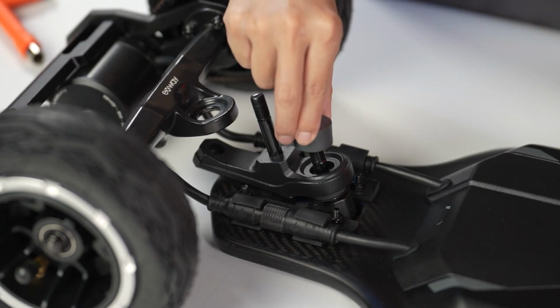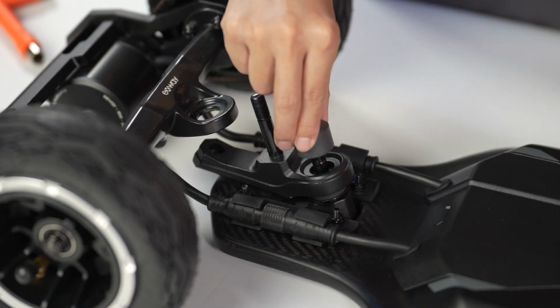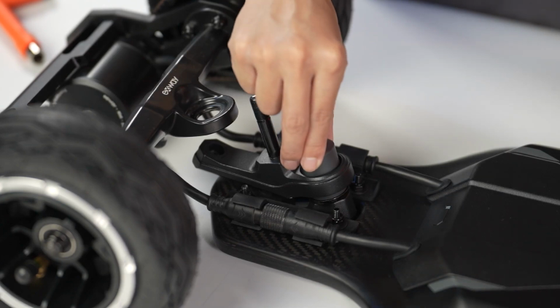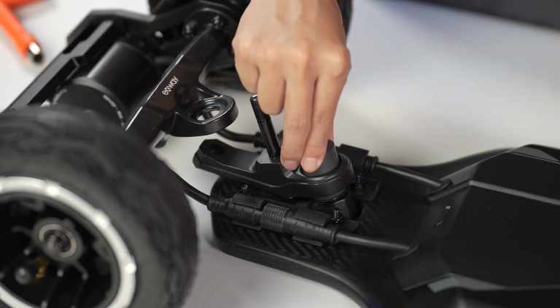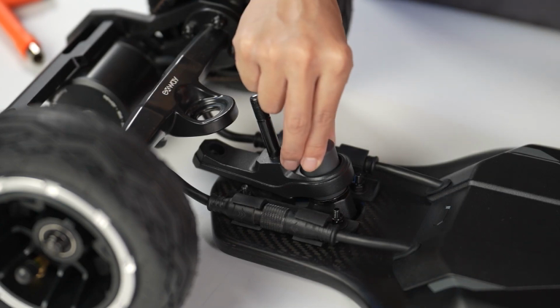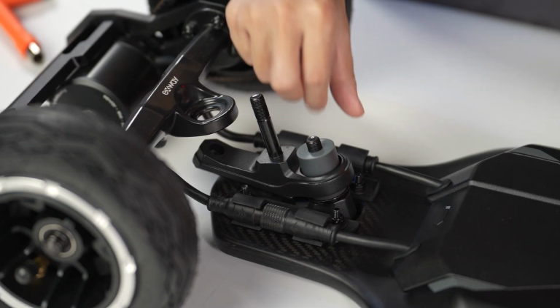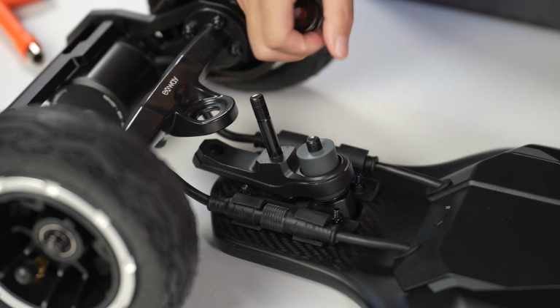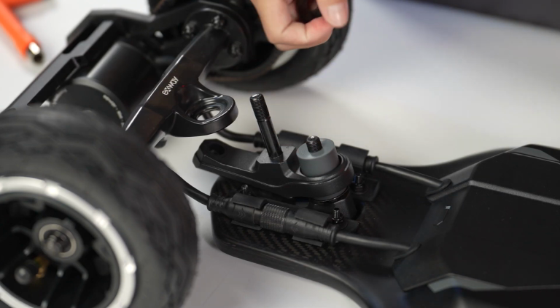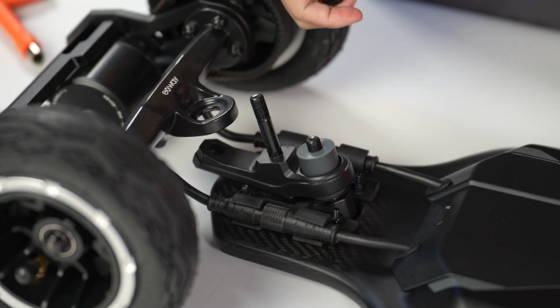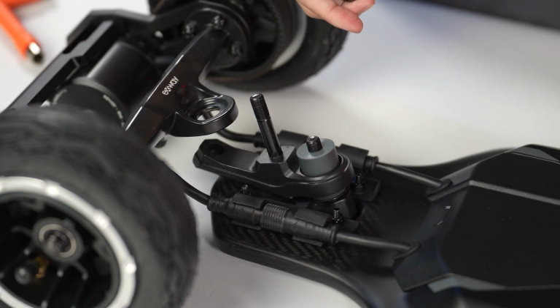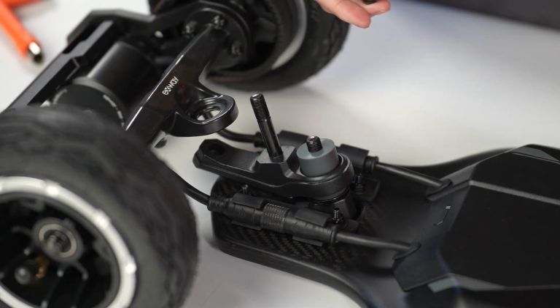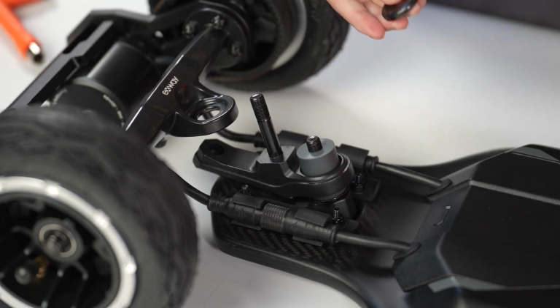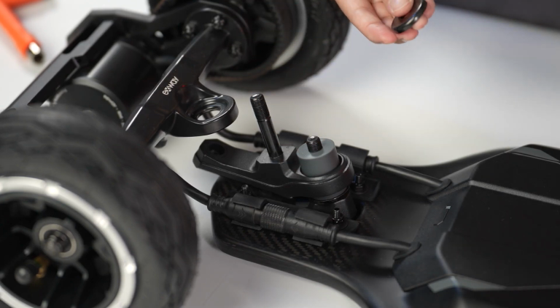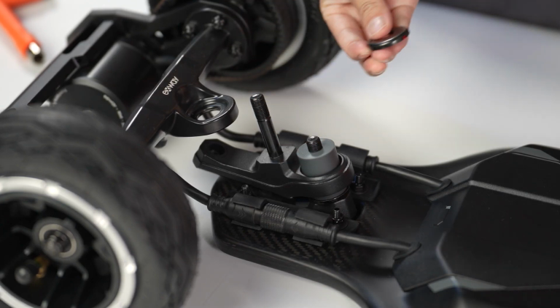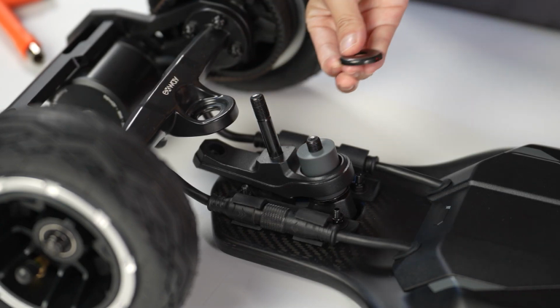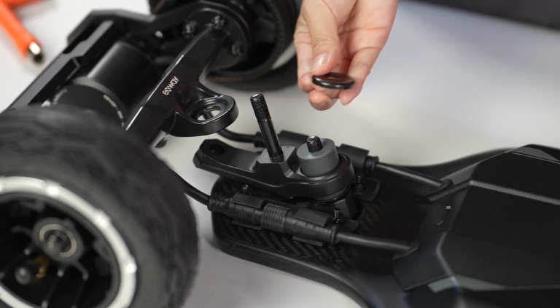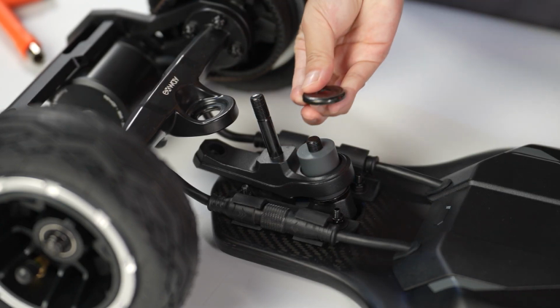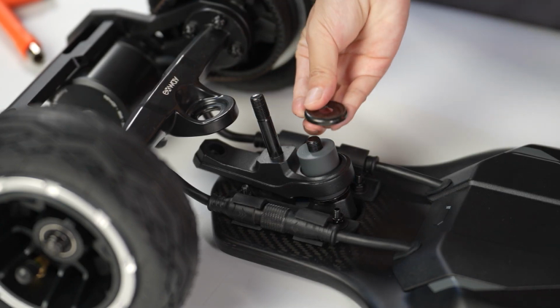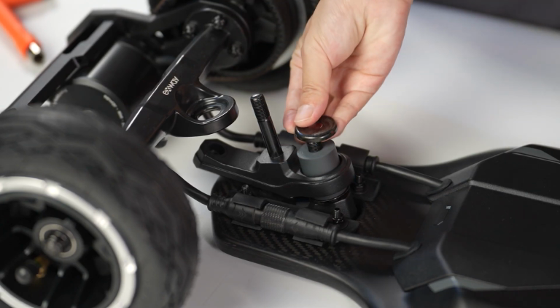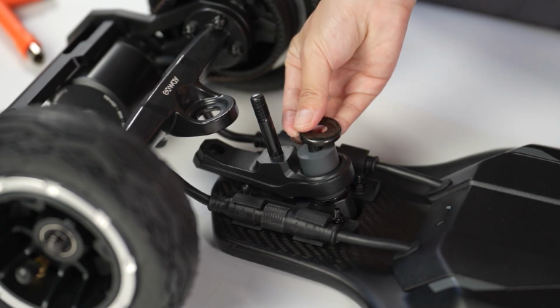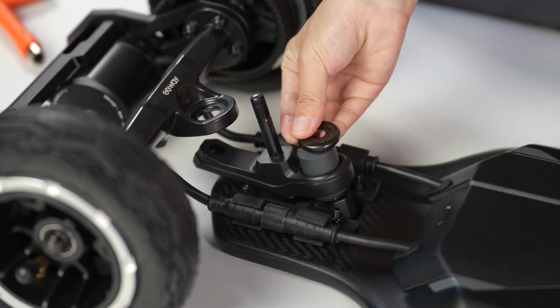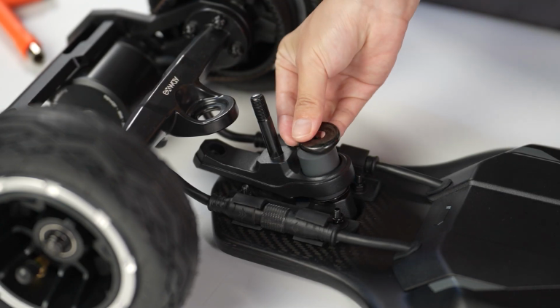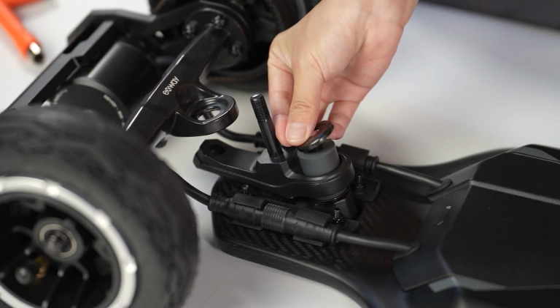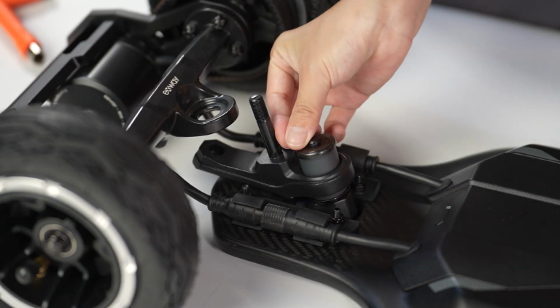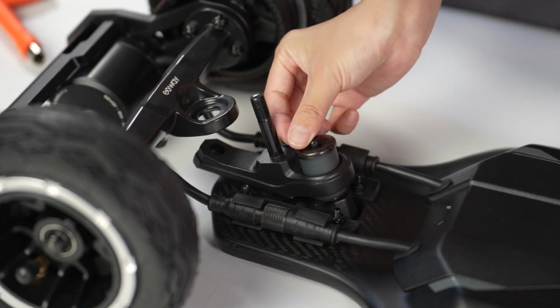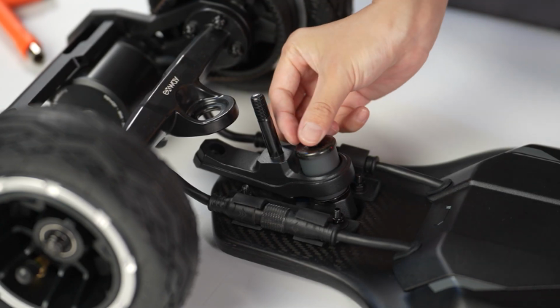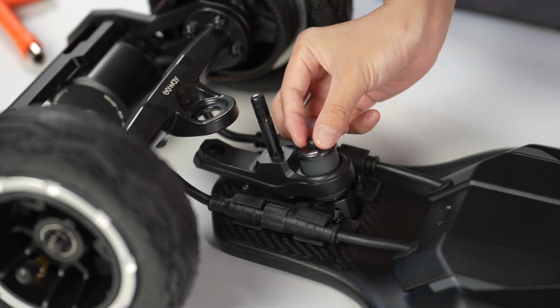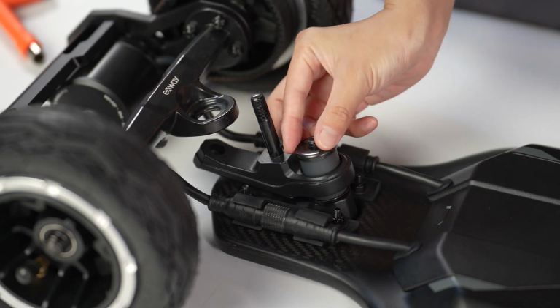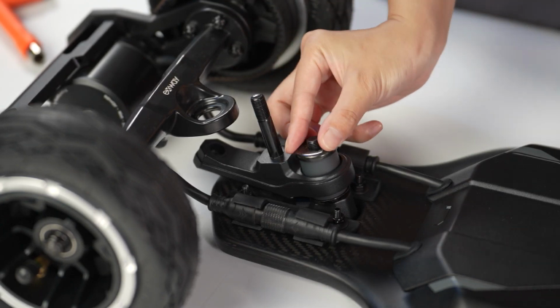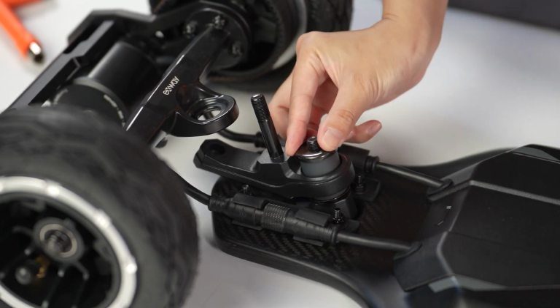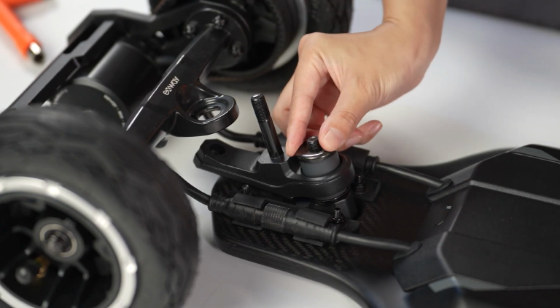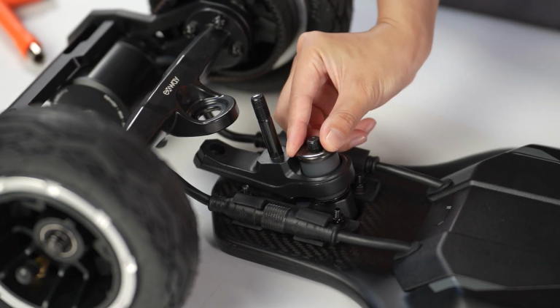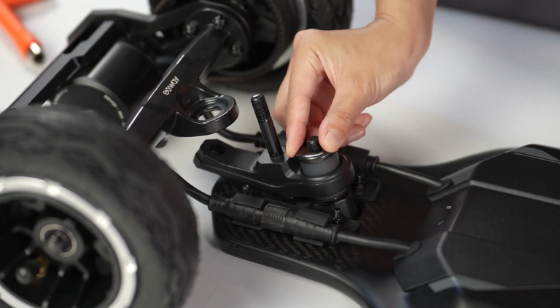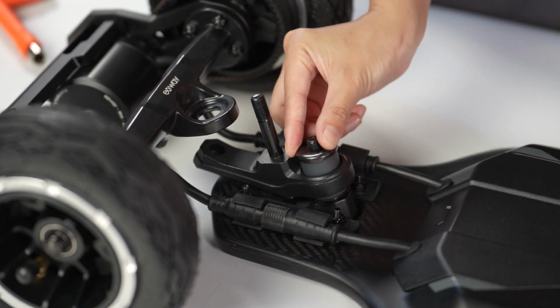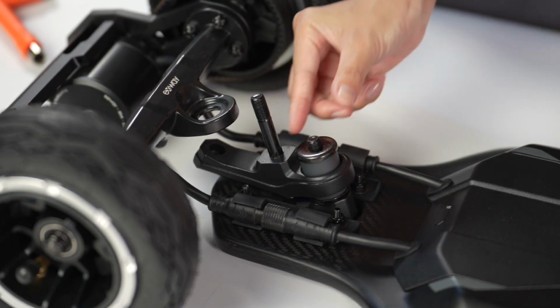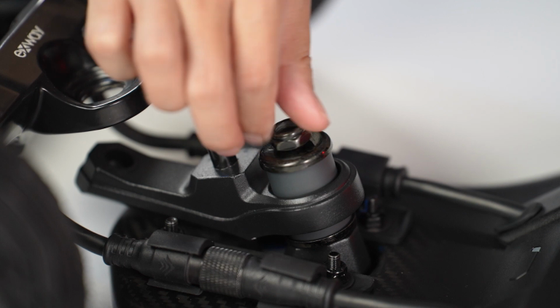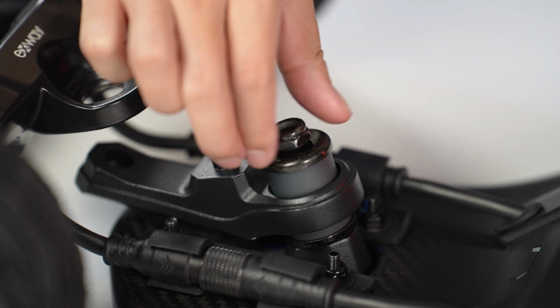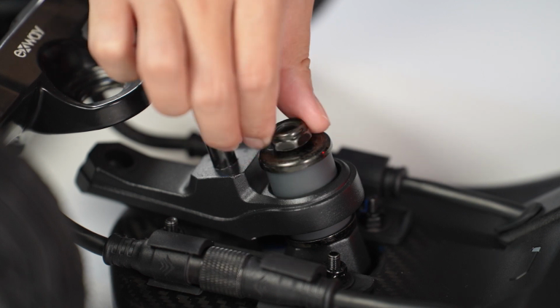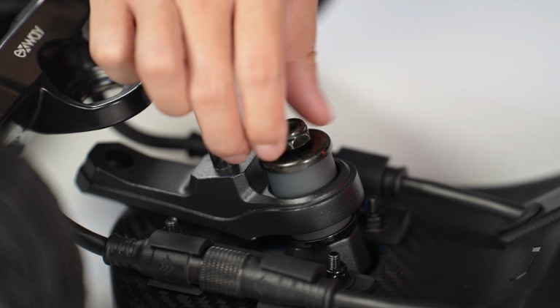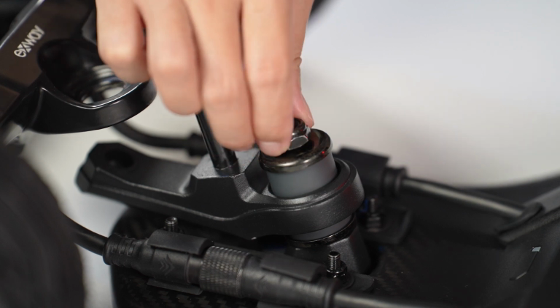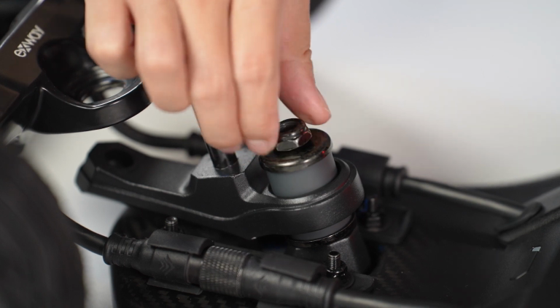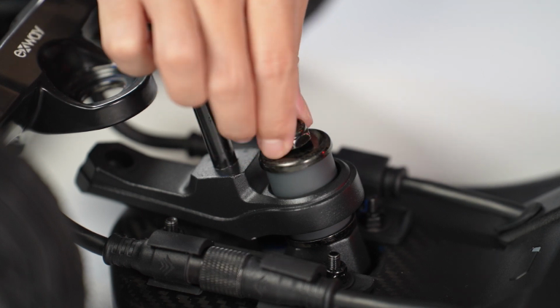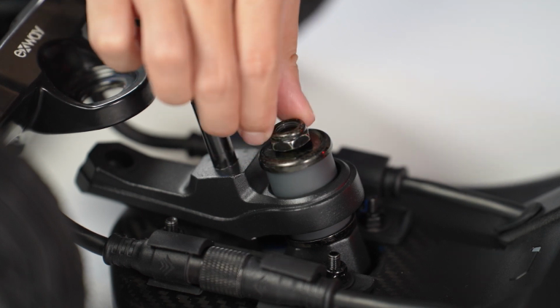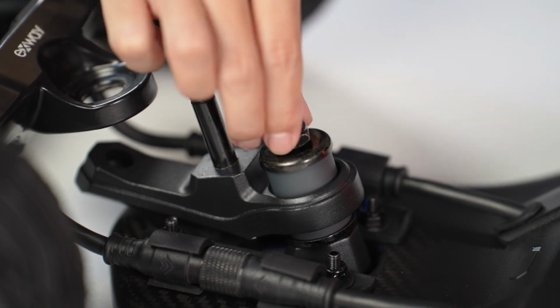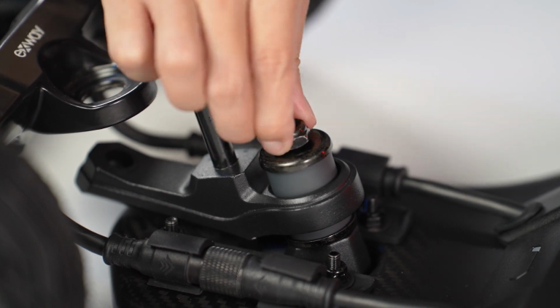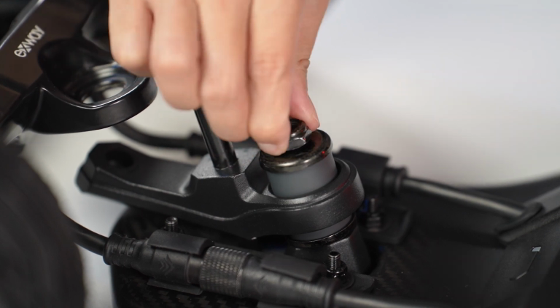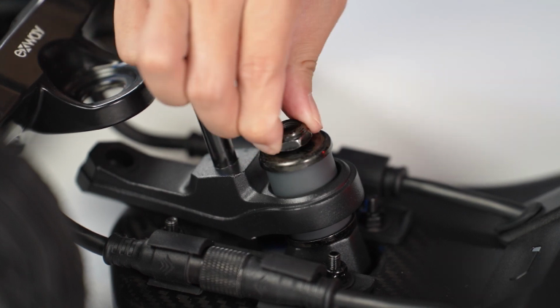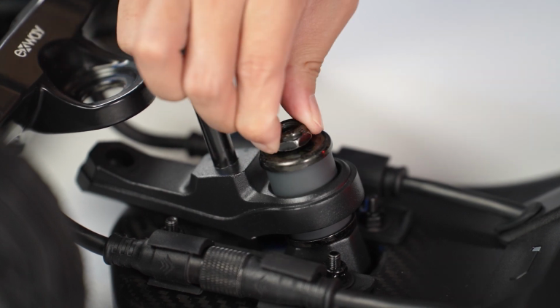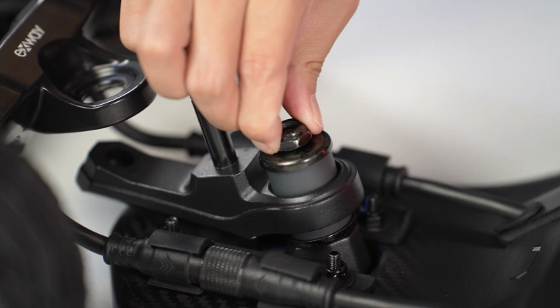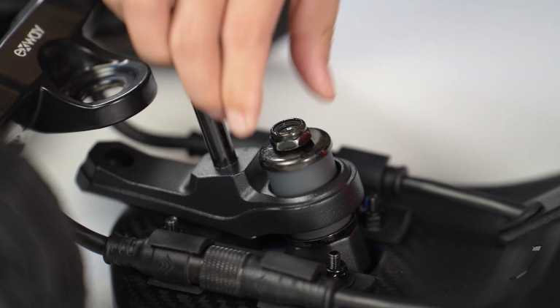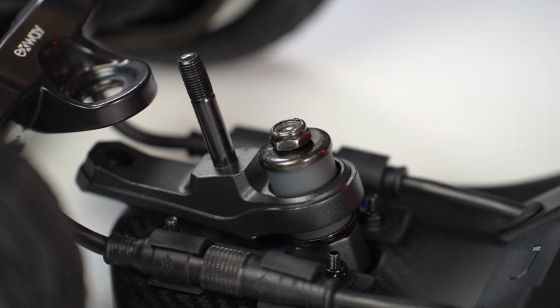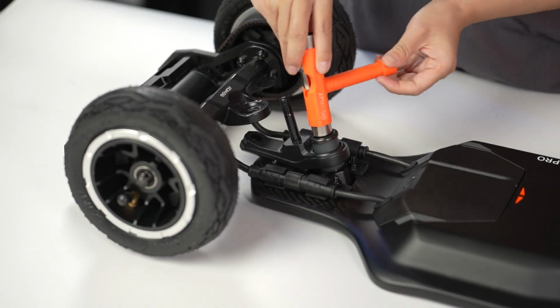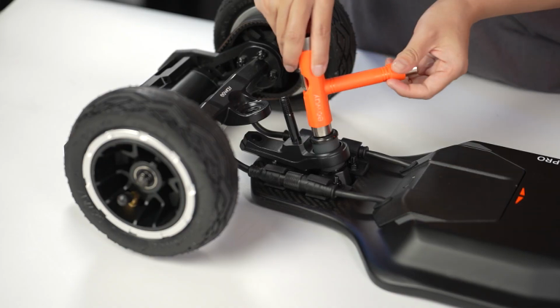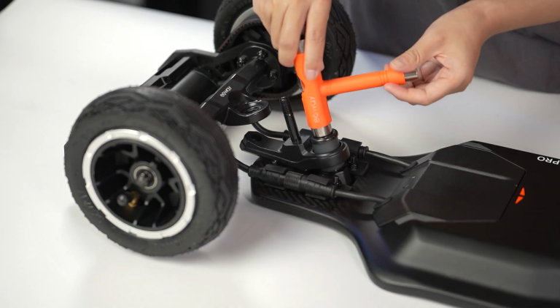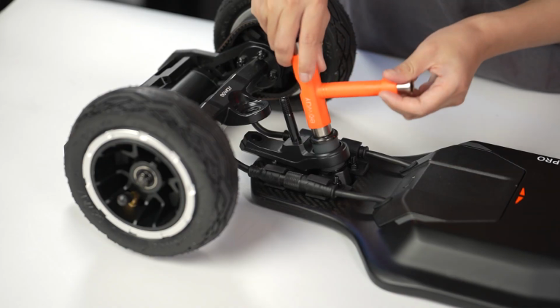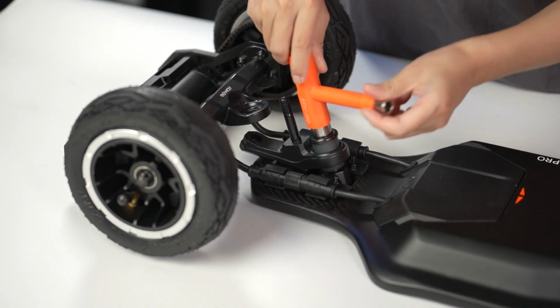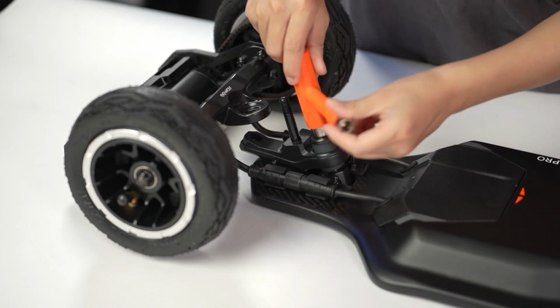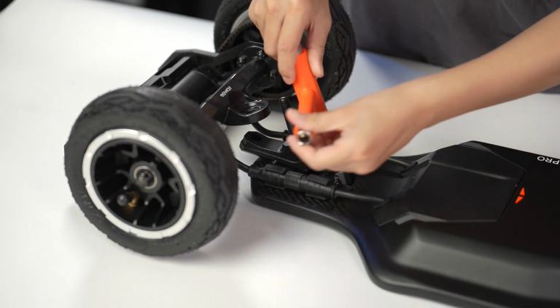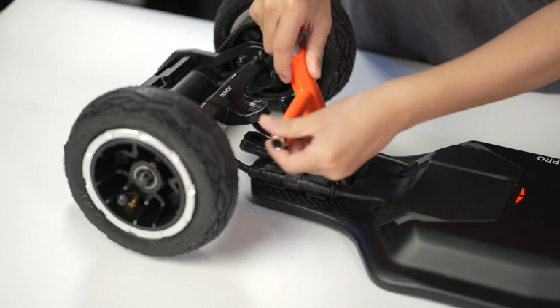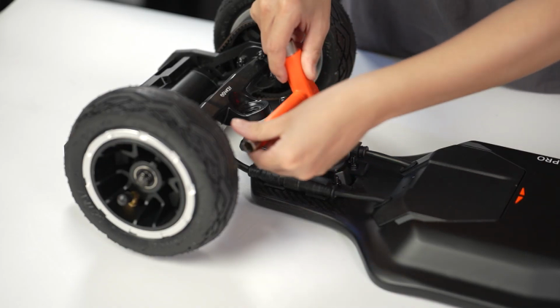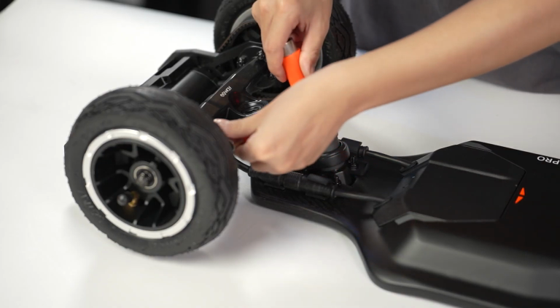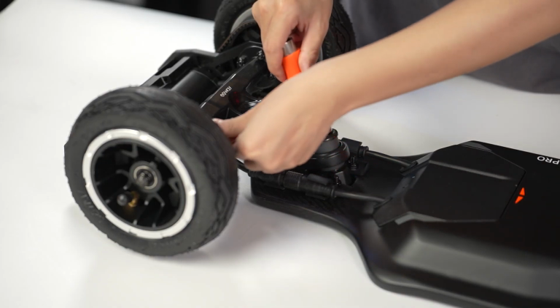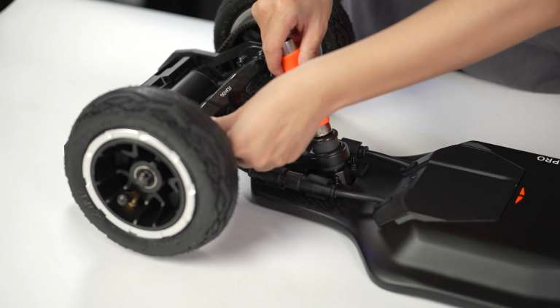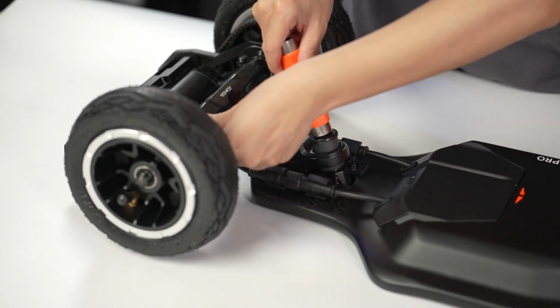Next, slide a replacement bushing and washer onto that same kingpin, and tighten it down with a nut and skate tool.